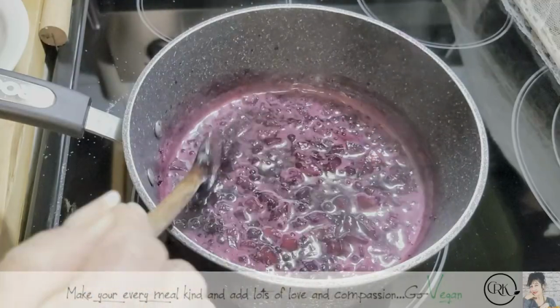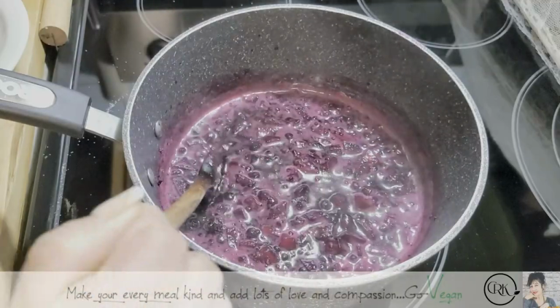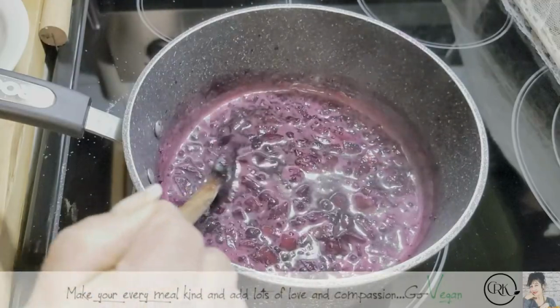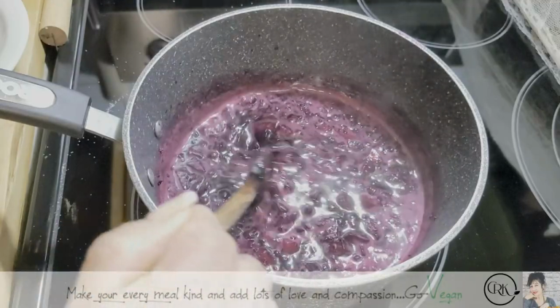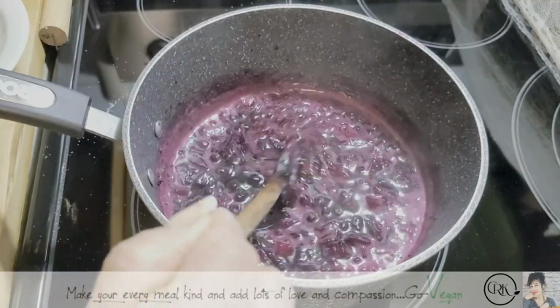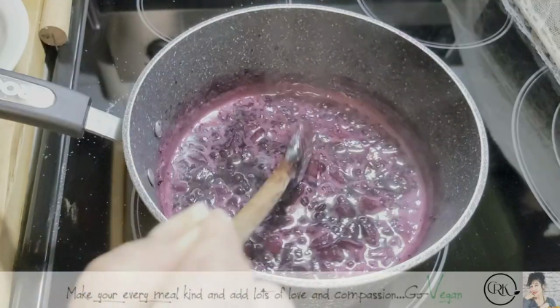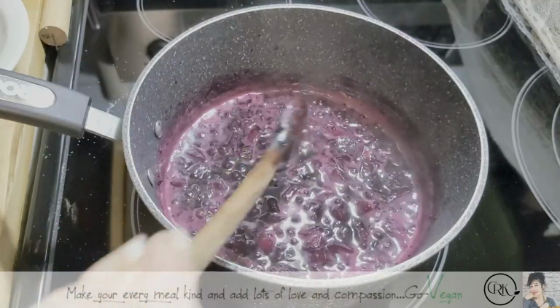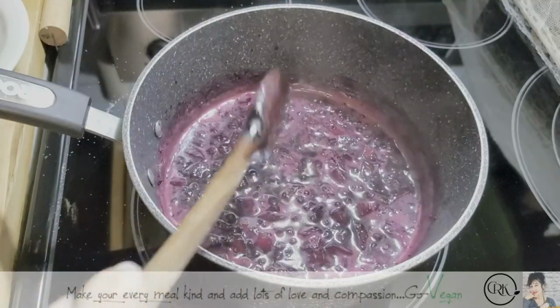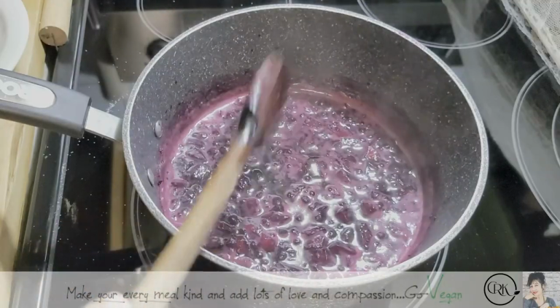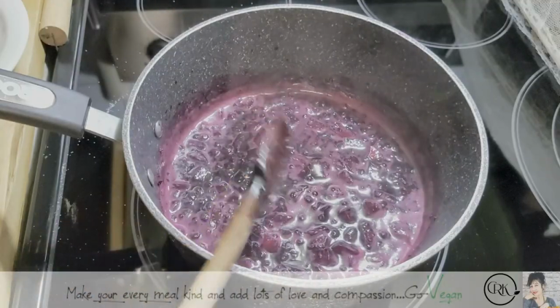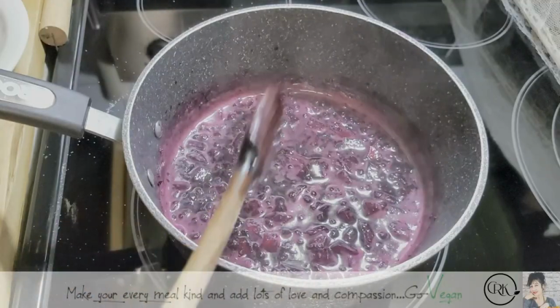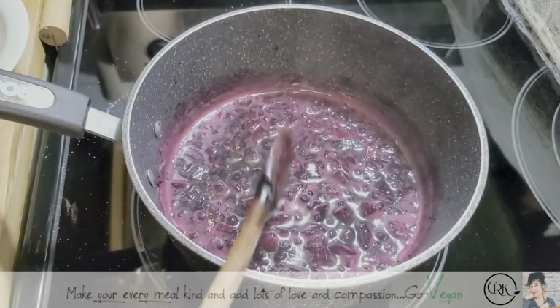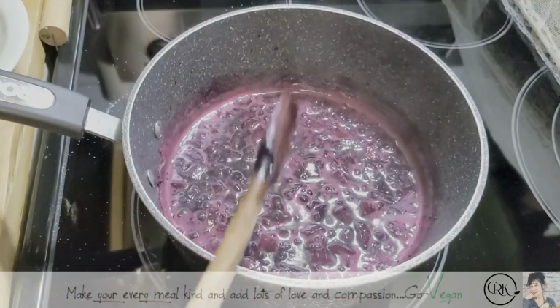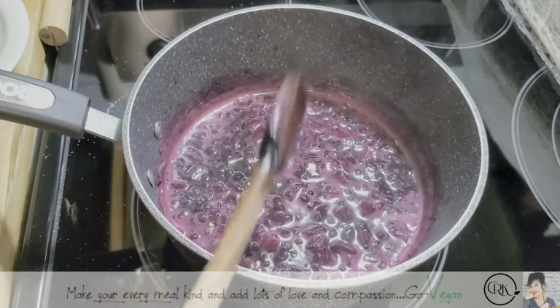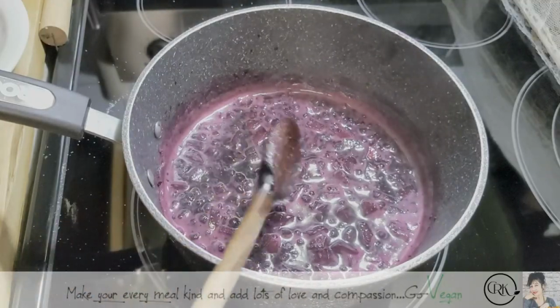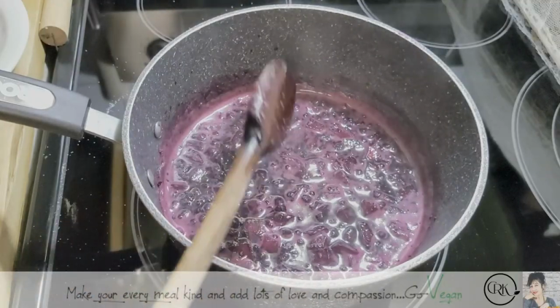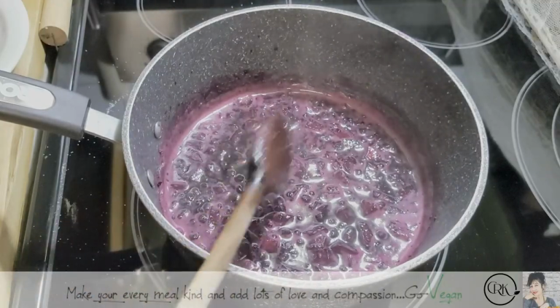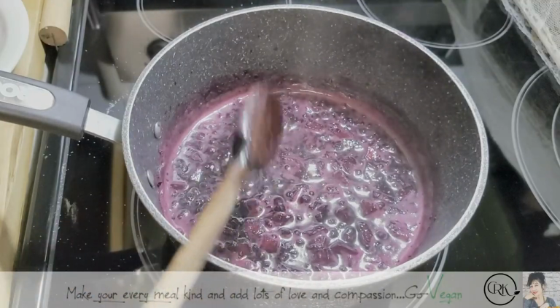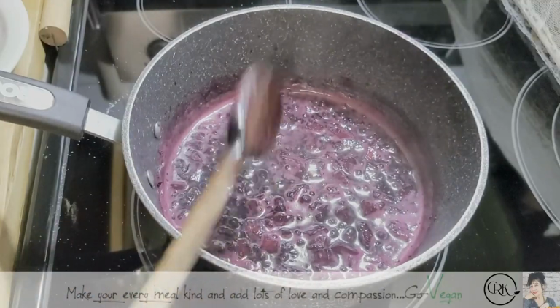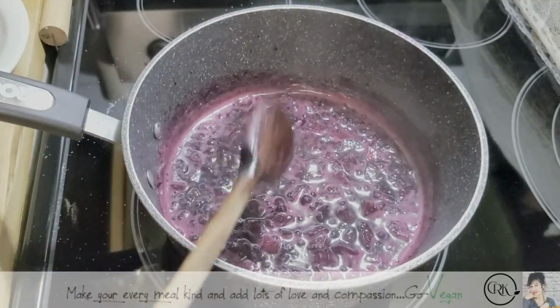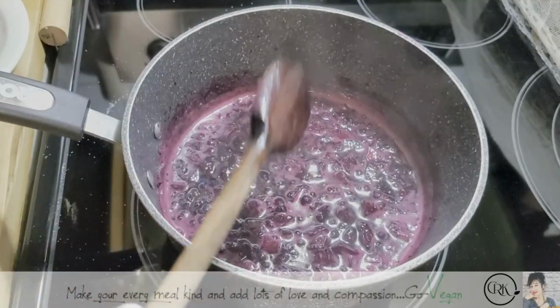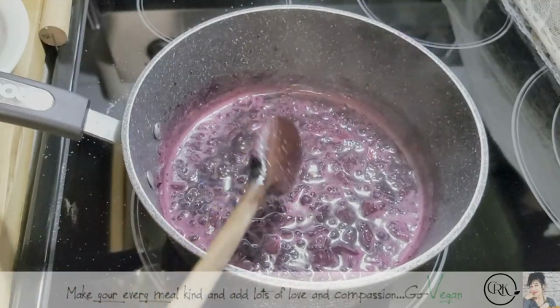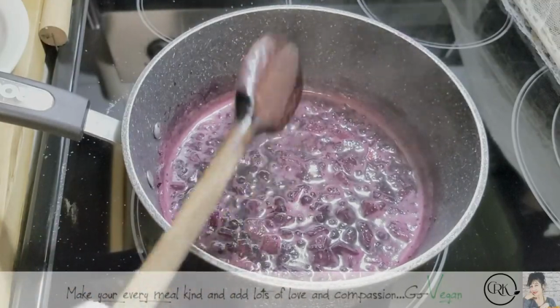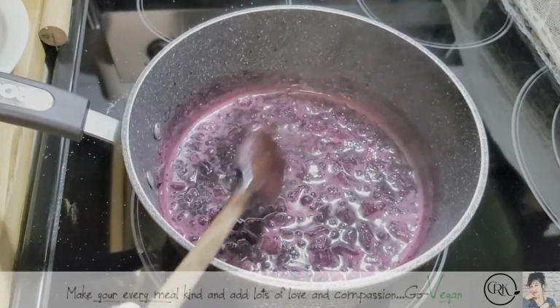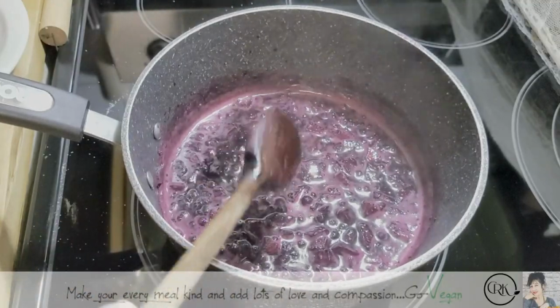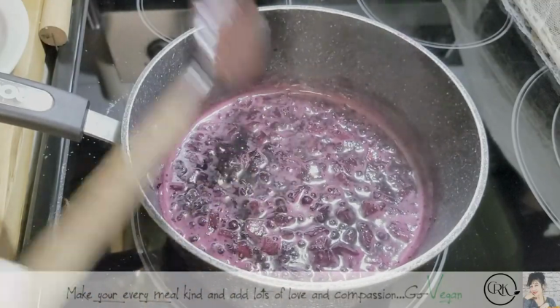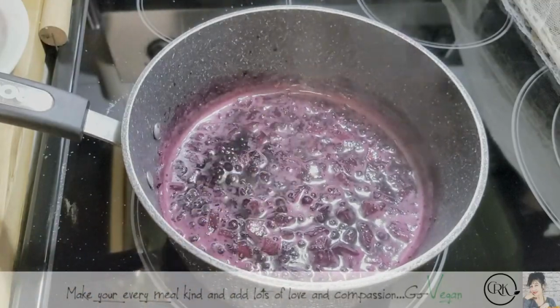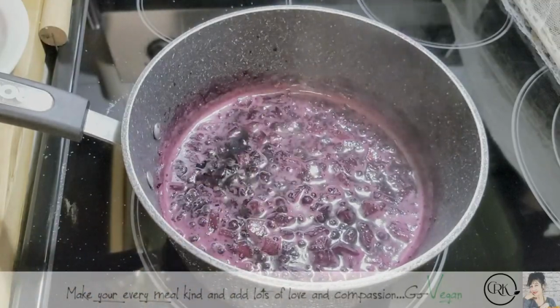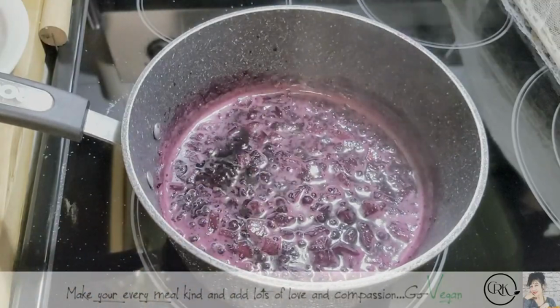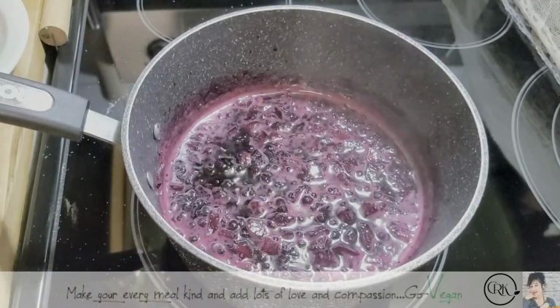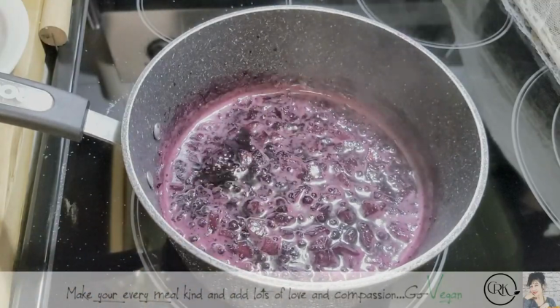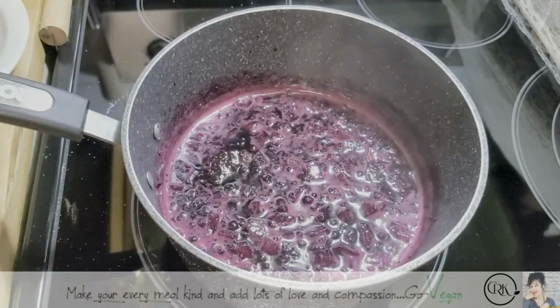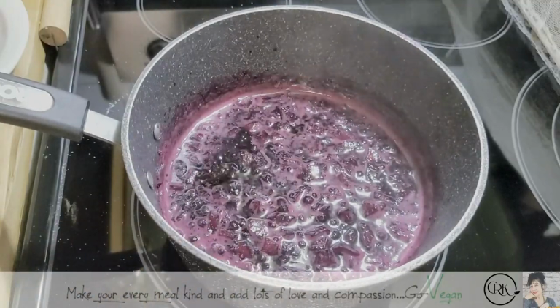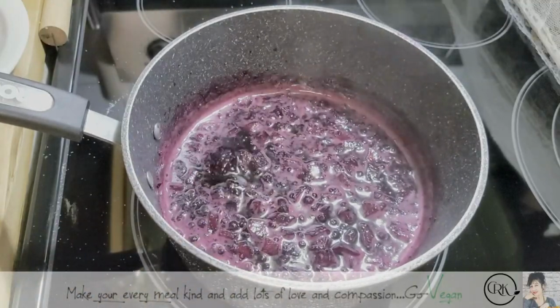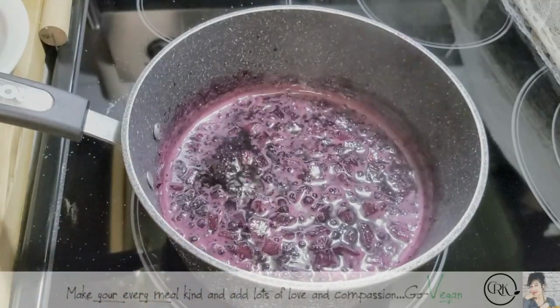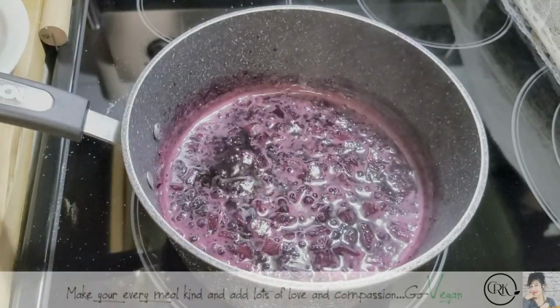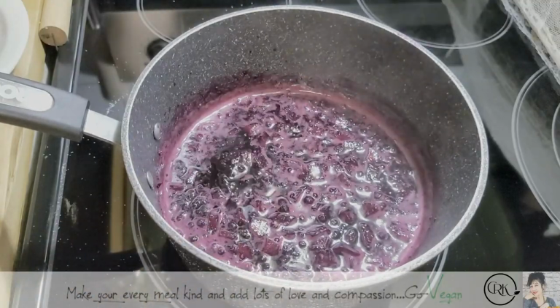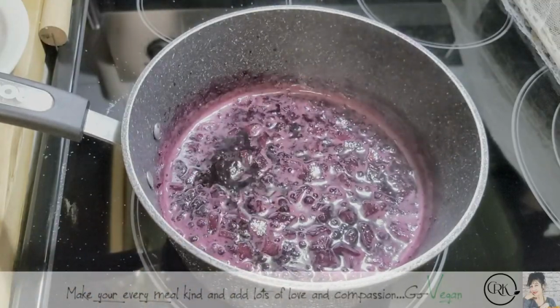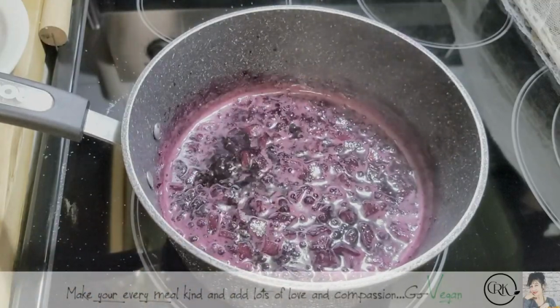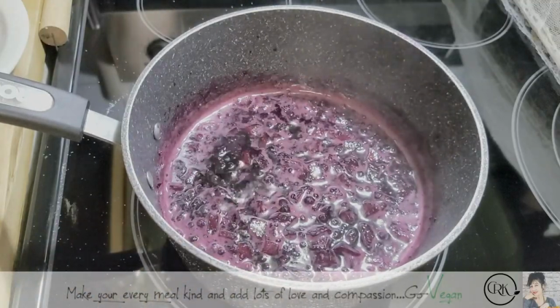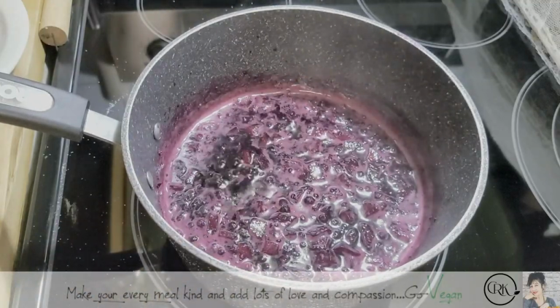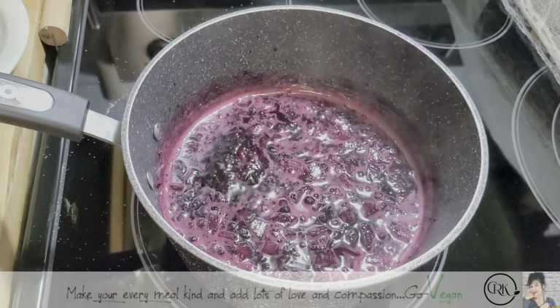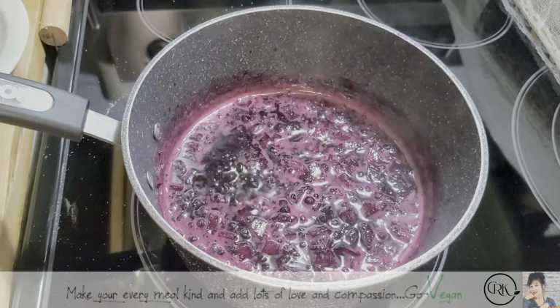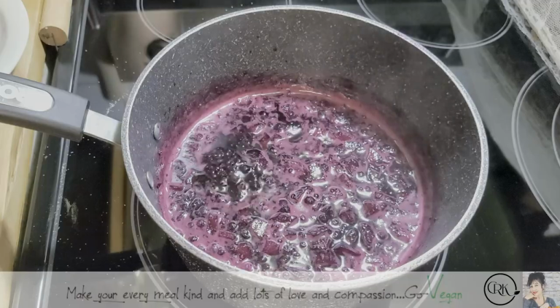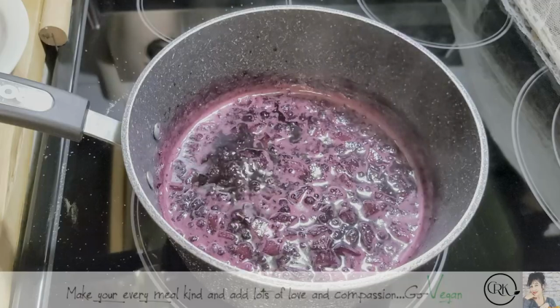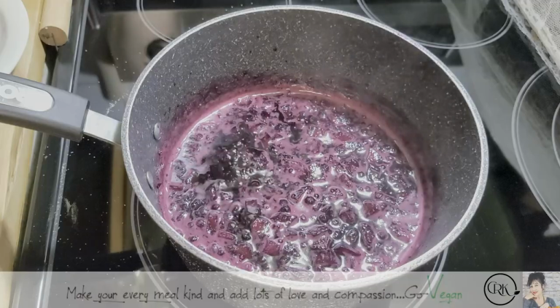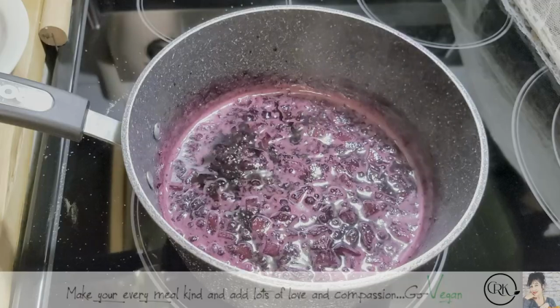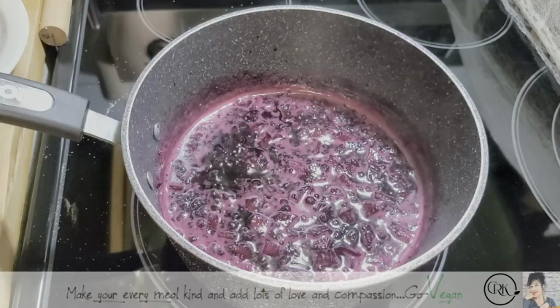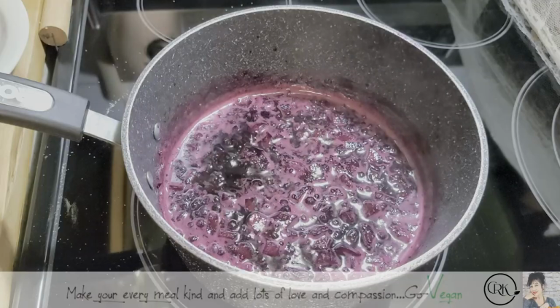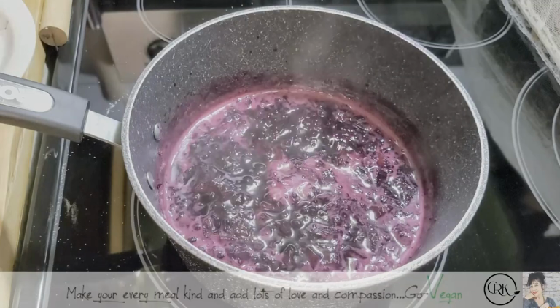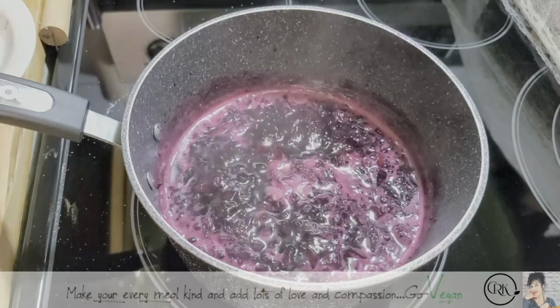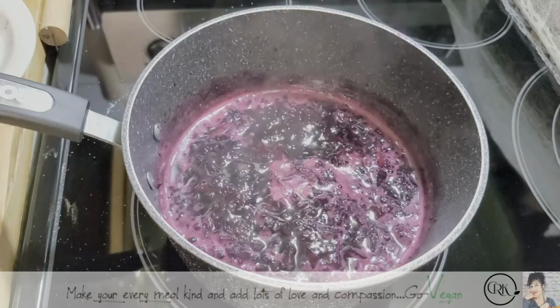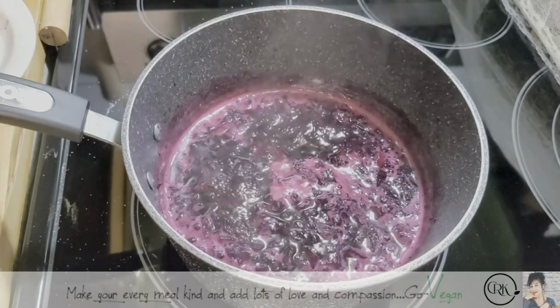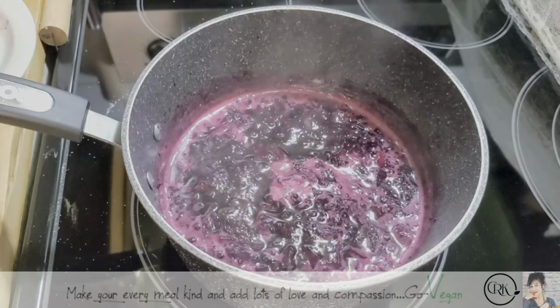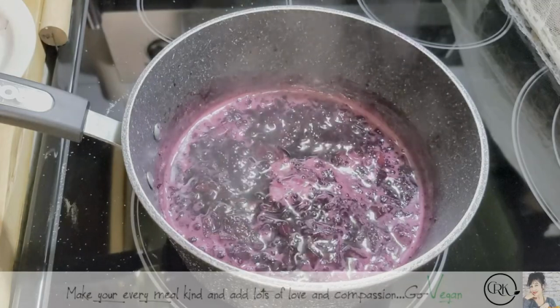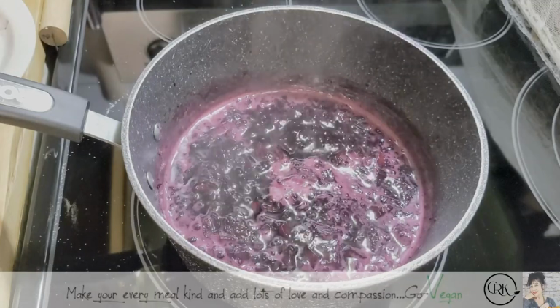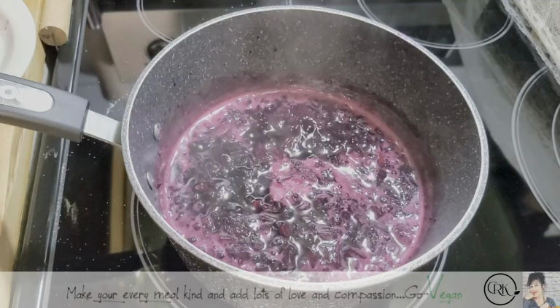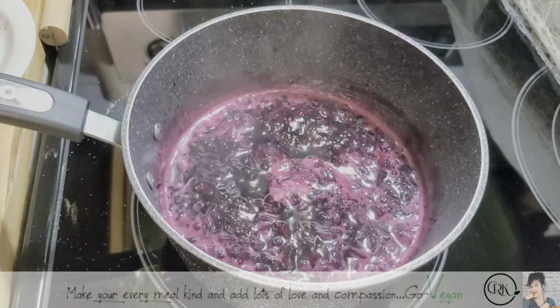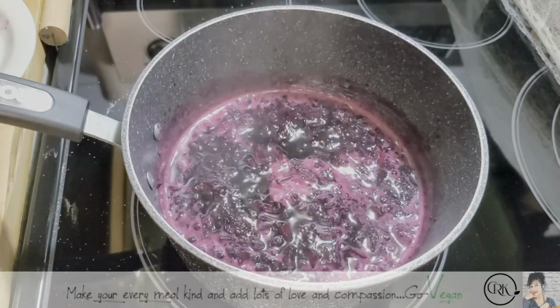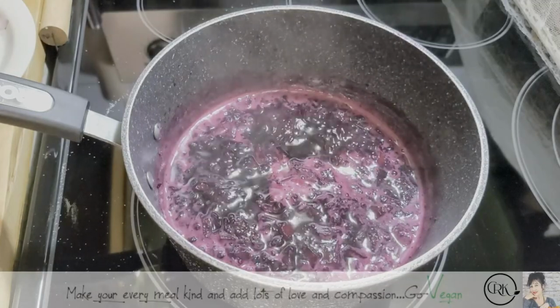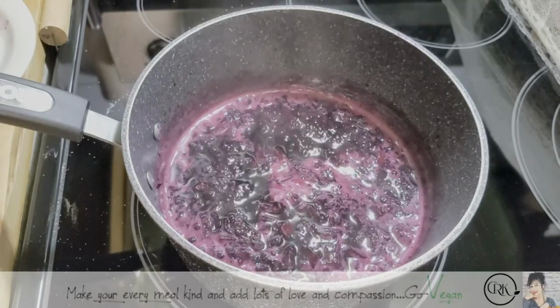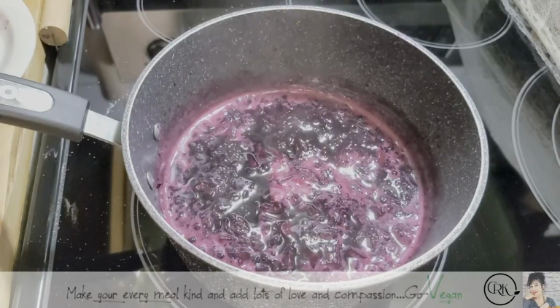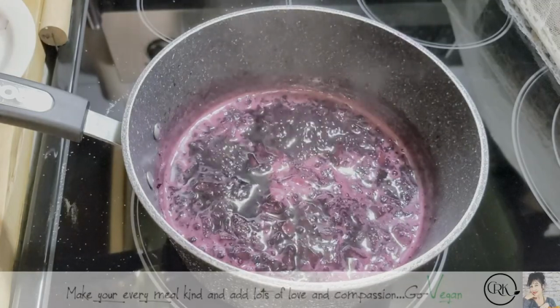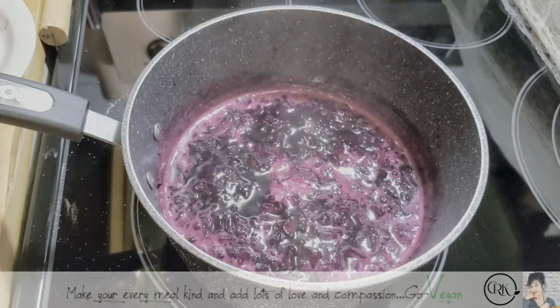So good — sweet but not sweet. Hard to describe that. See the jelly belly? When you move it back and forth, it's got that jelly belly. It's almost done.